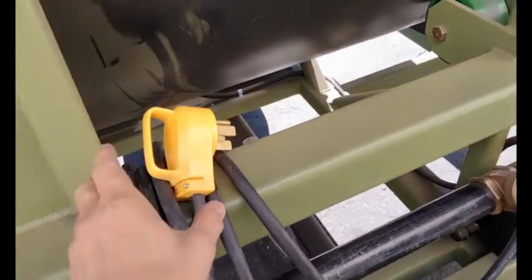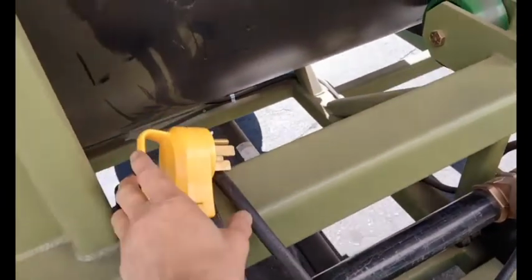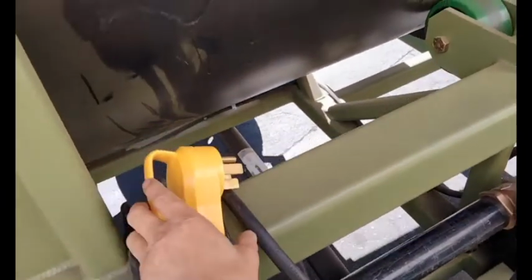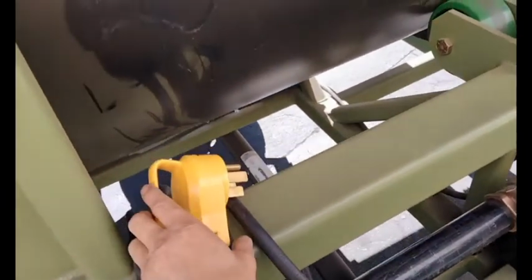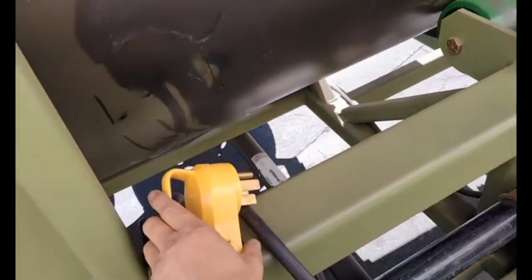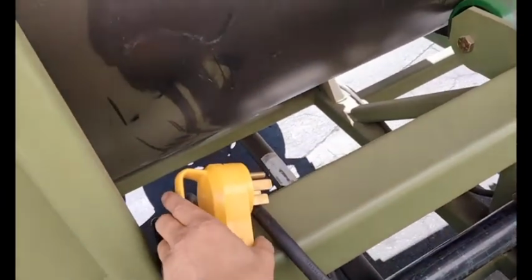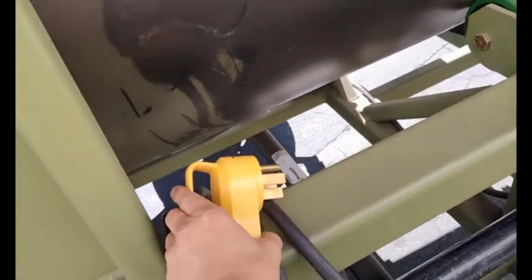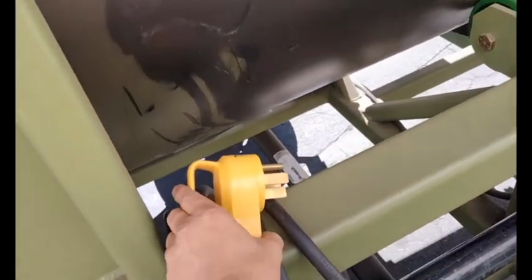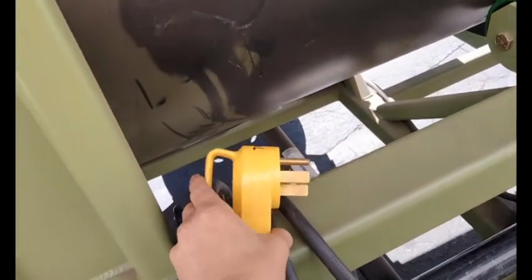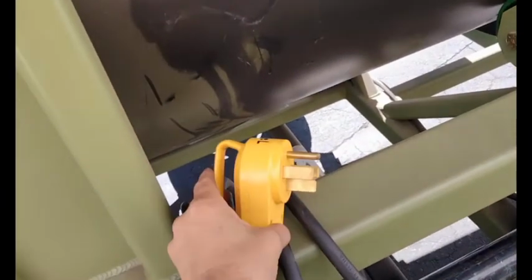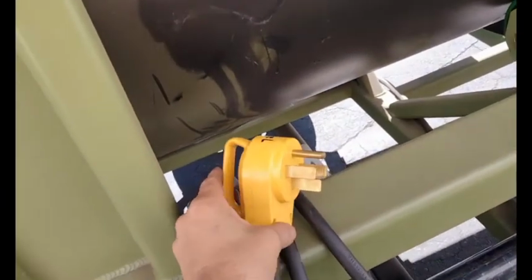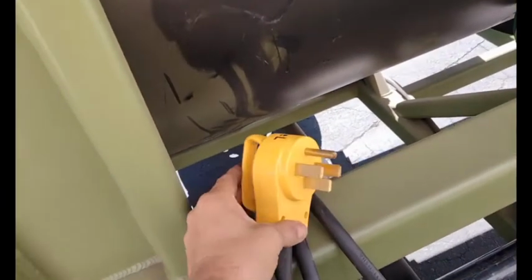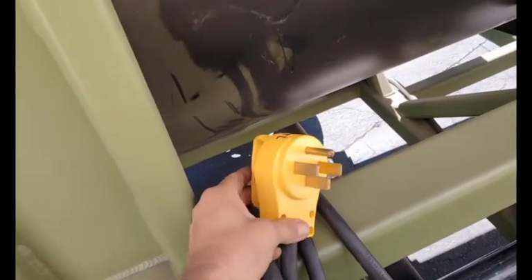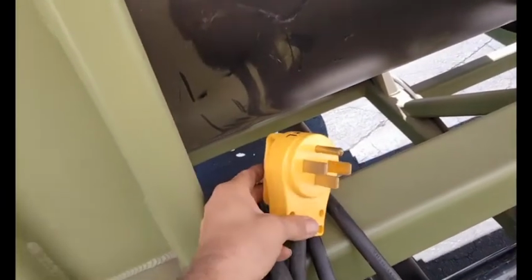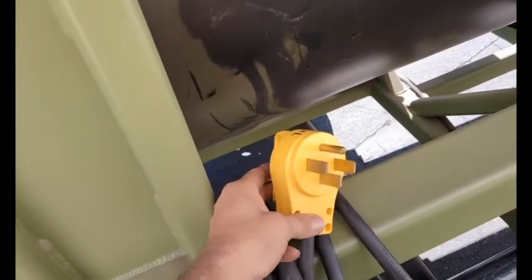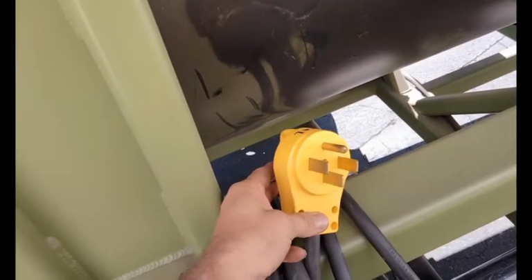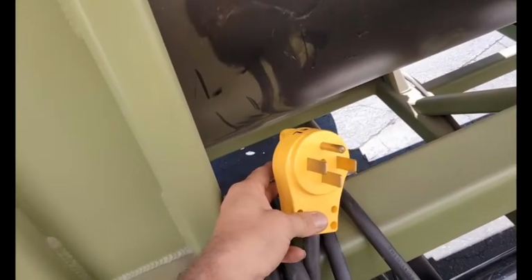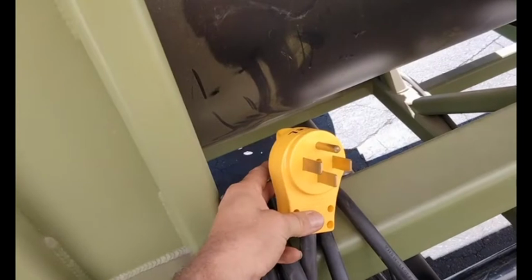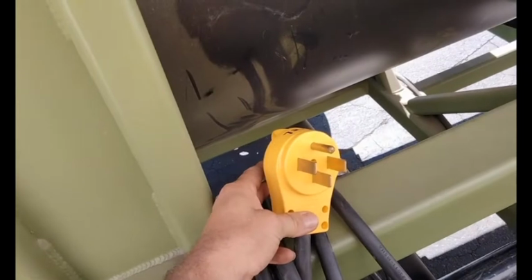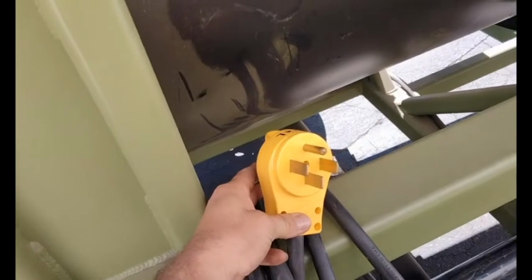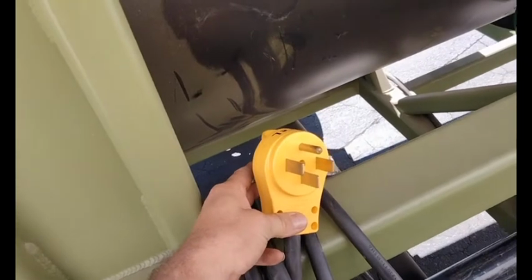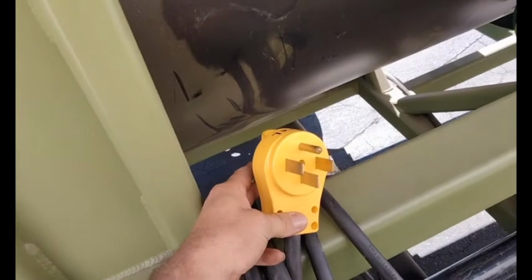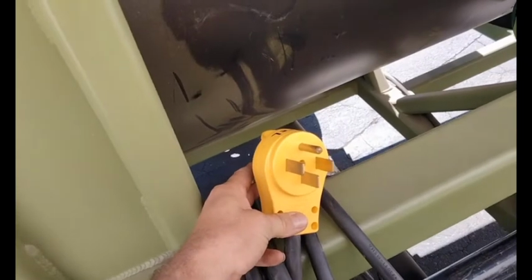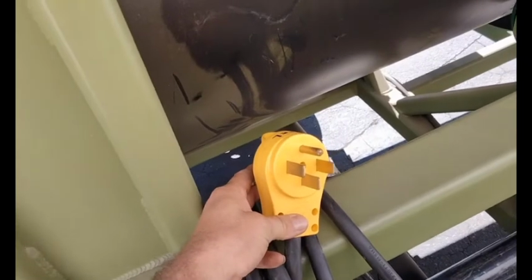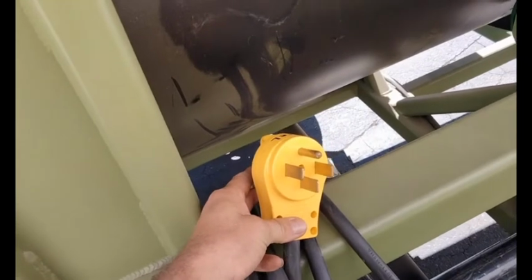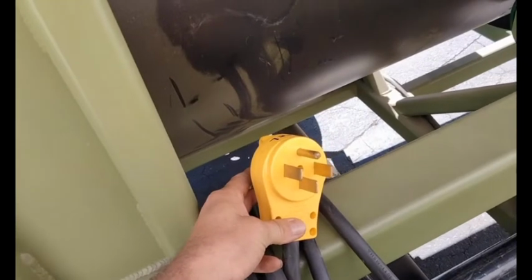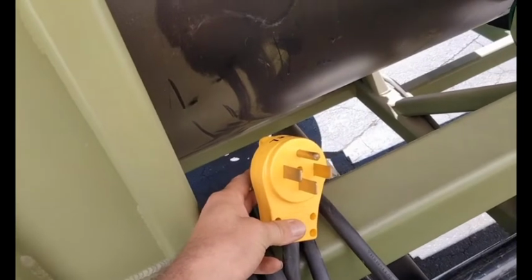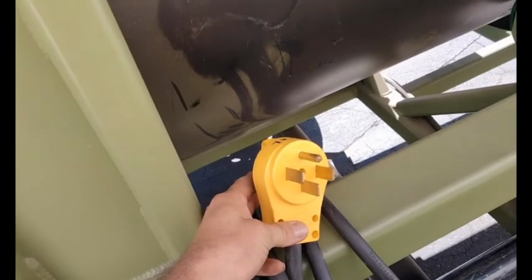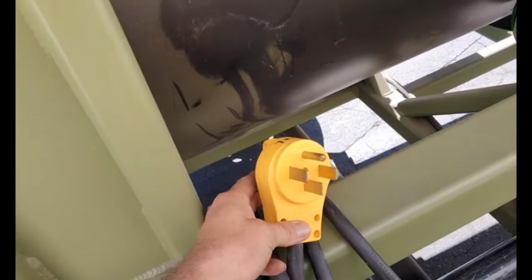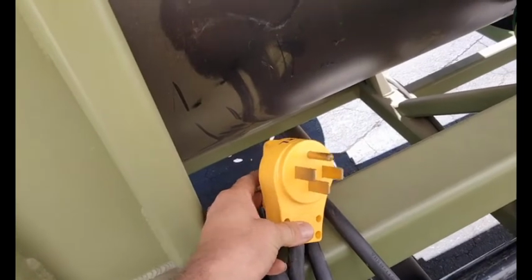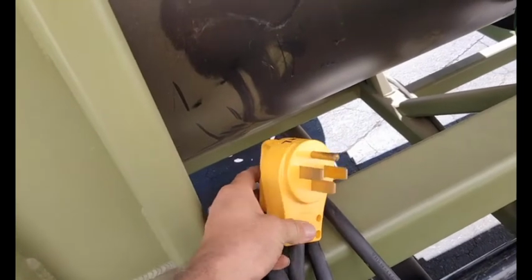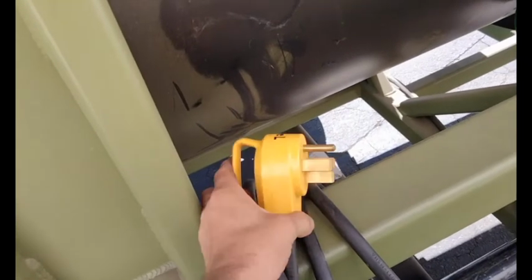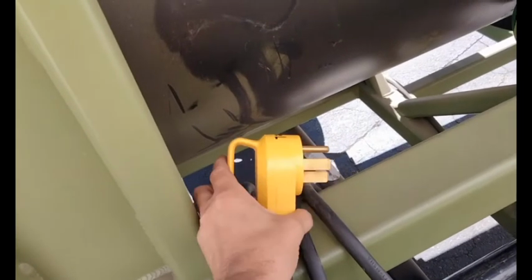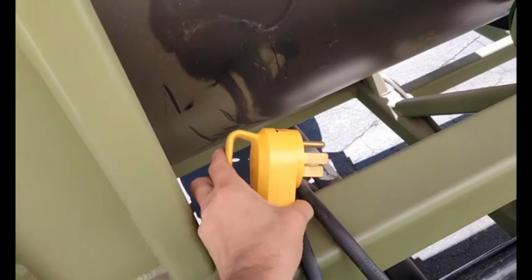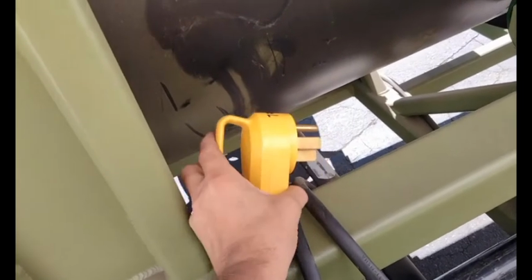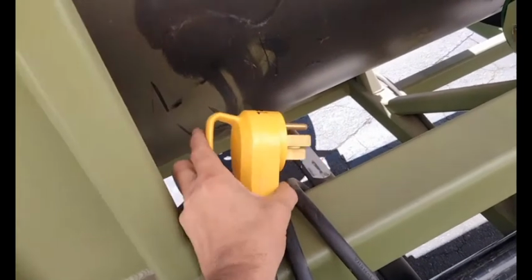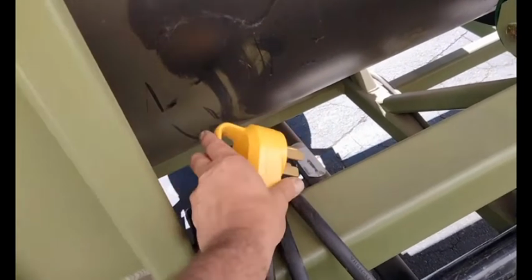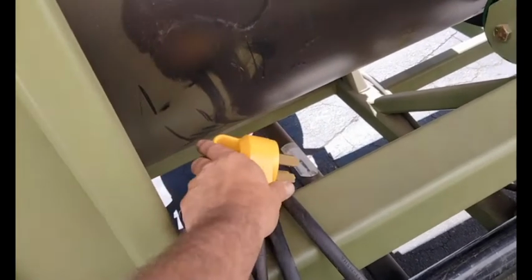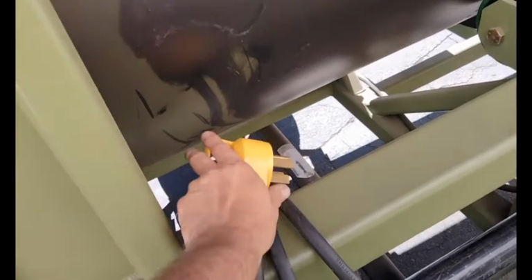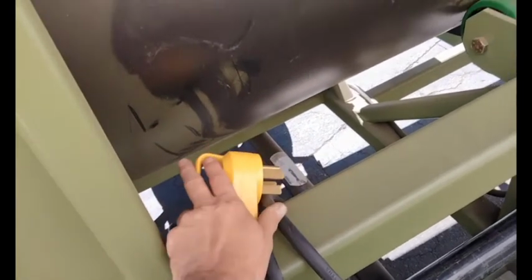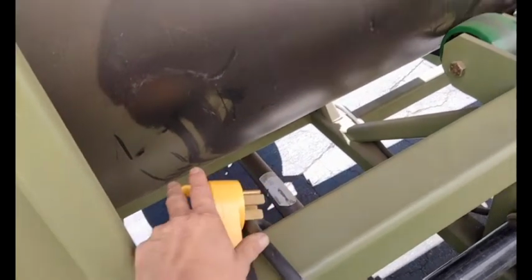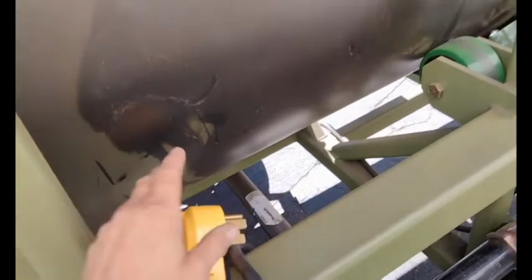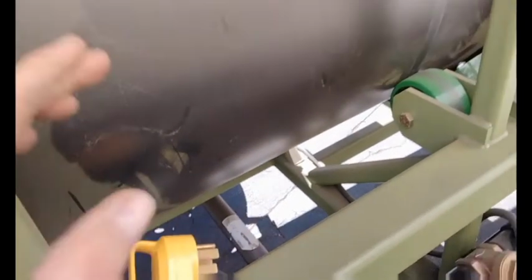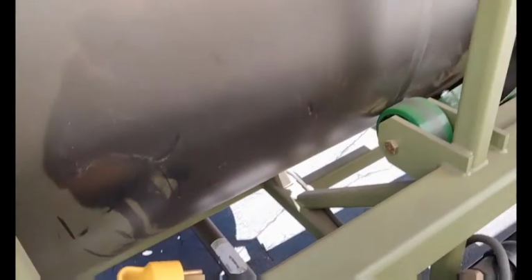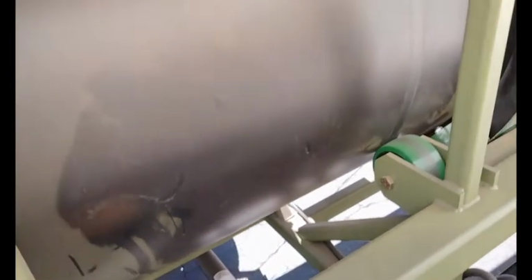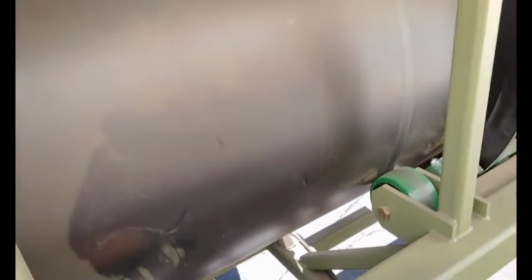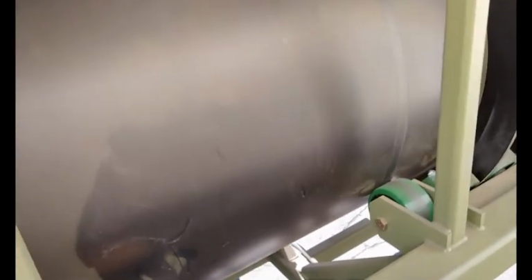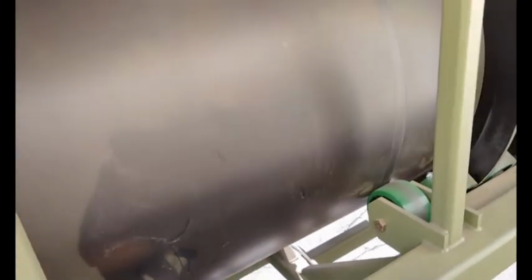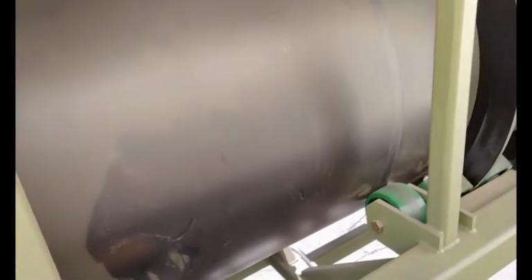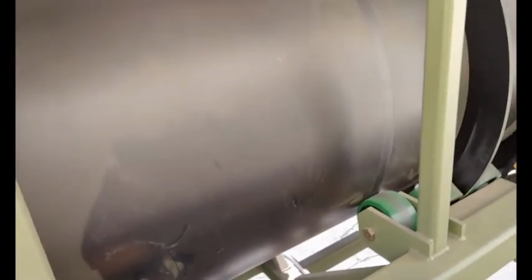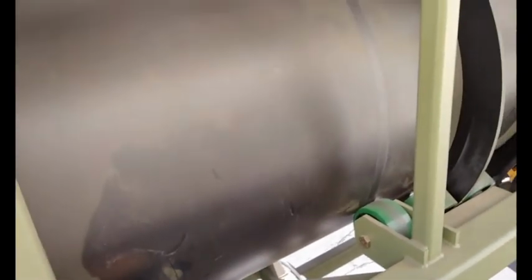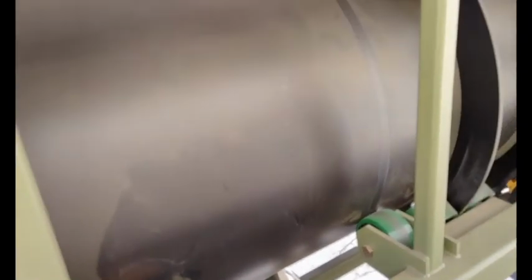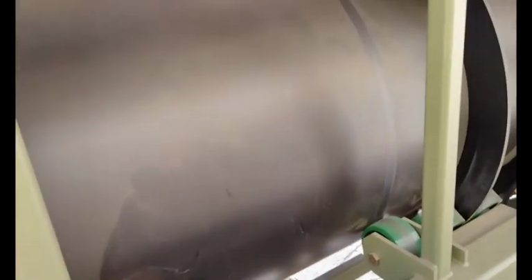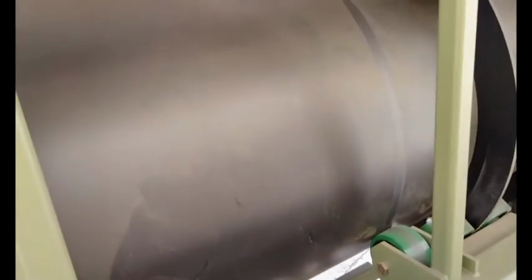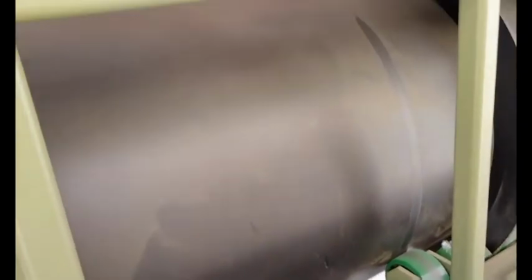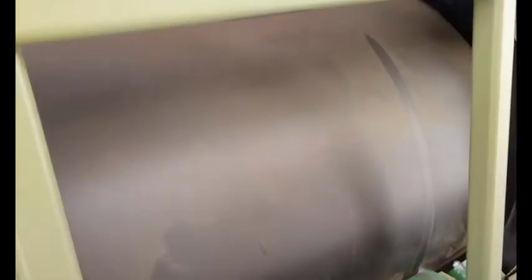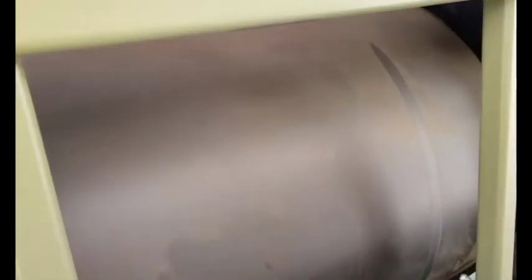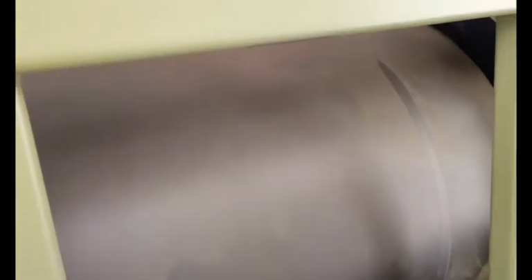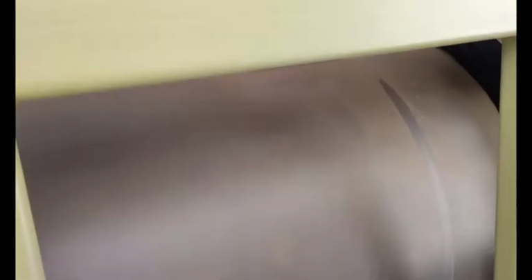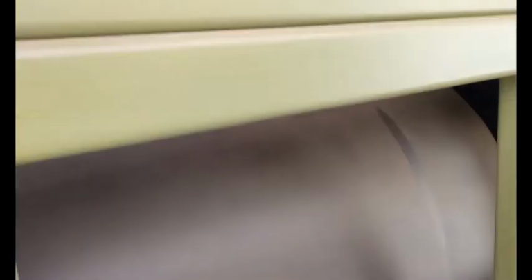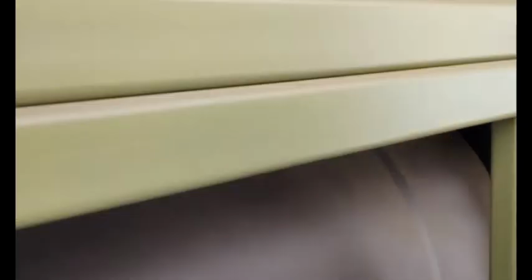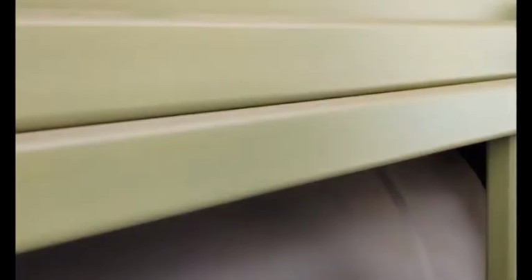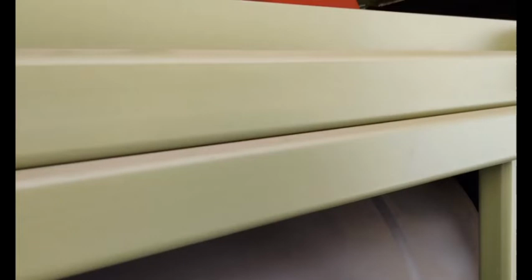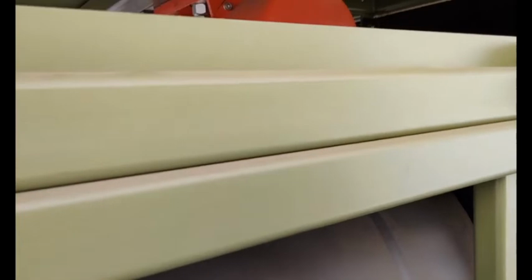It plugs into the power box. It has two VFDs: one for the barrel and one for the vibrator.